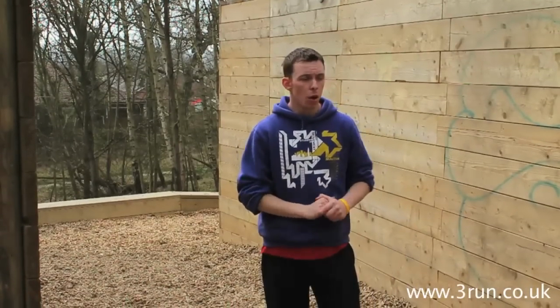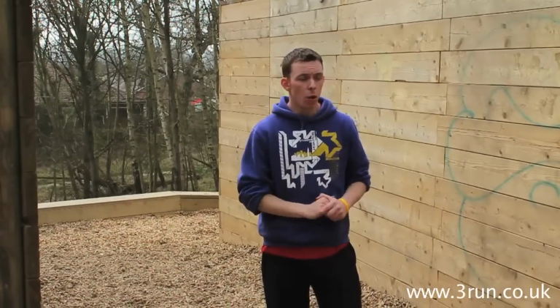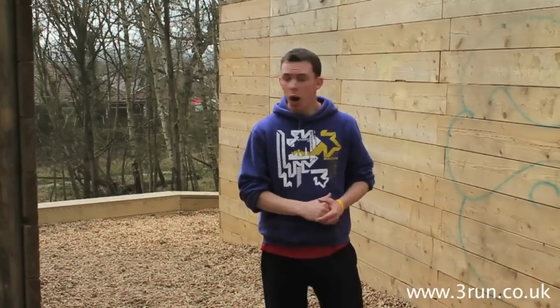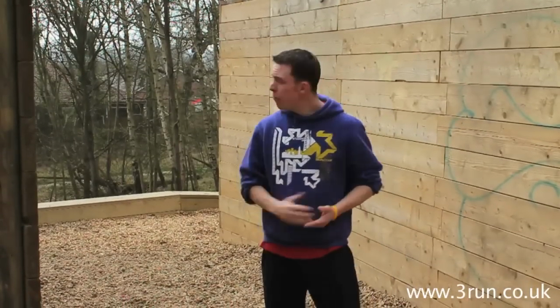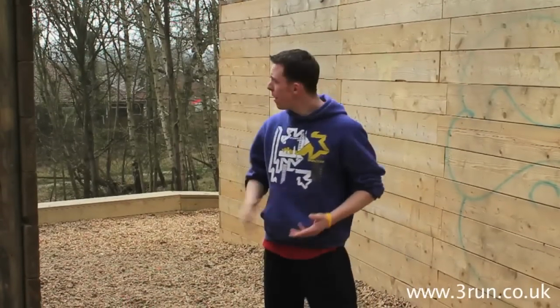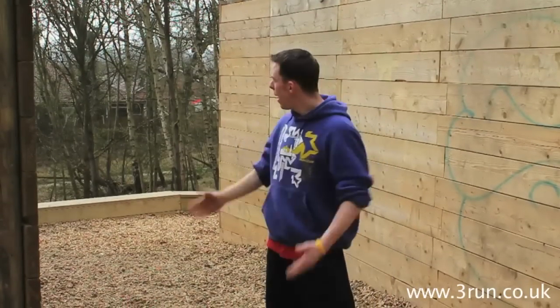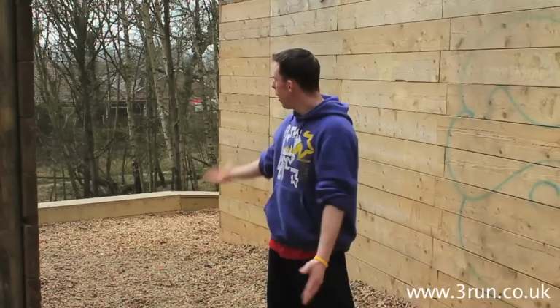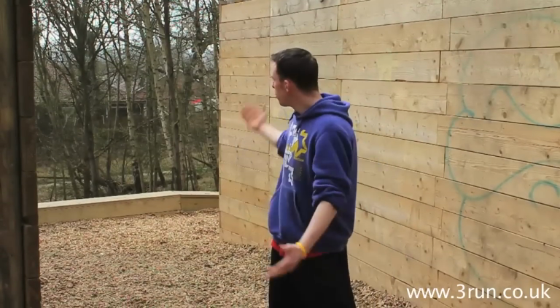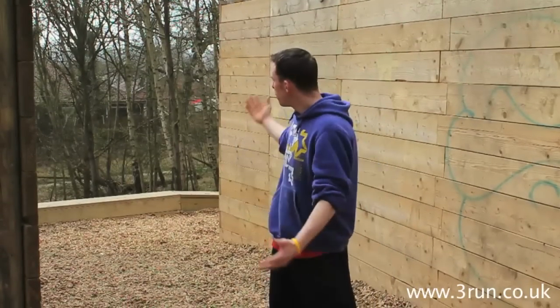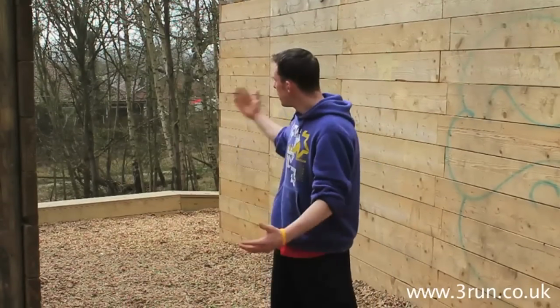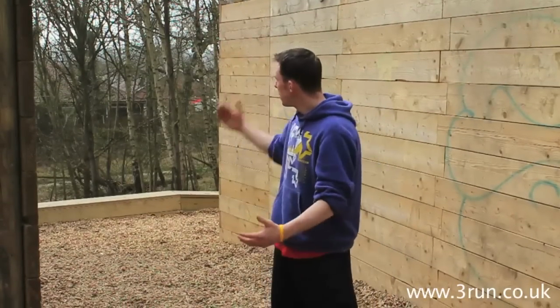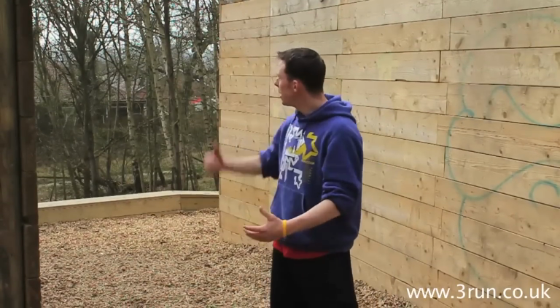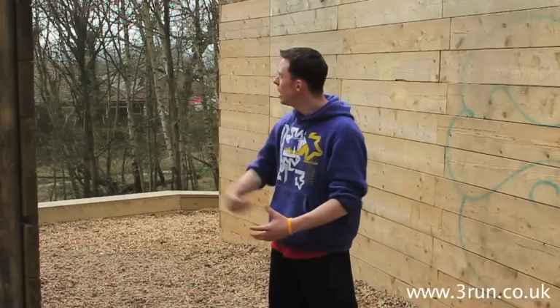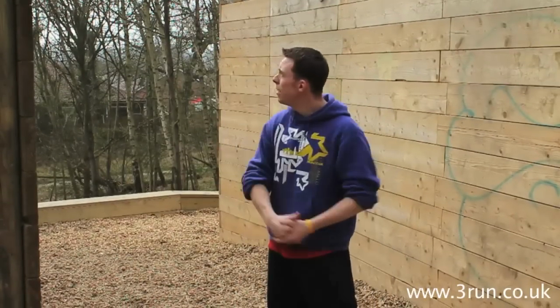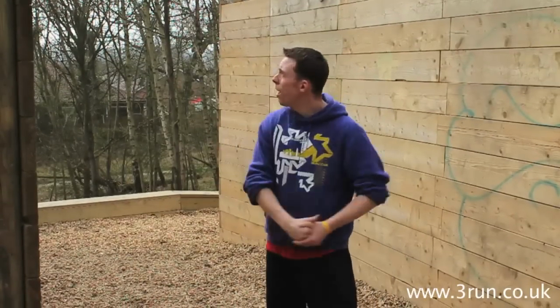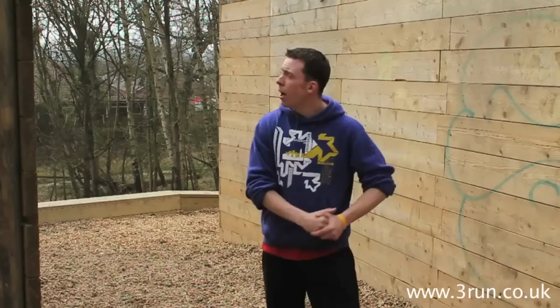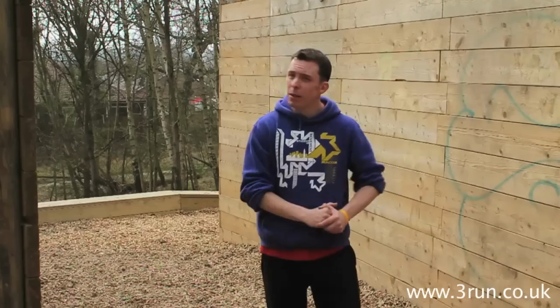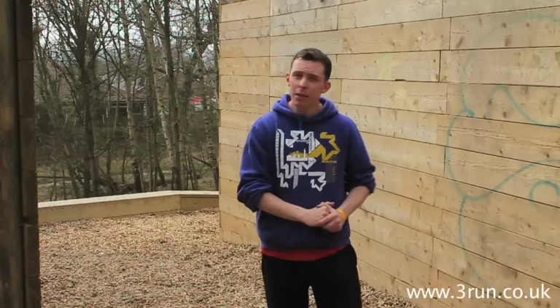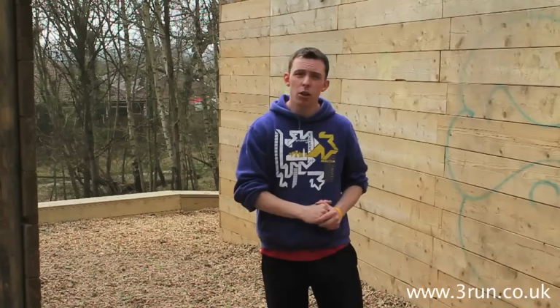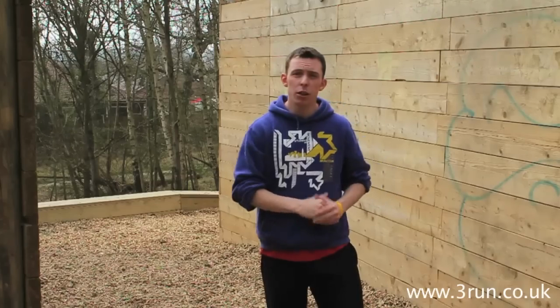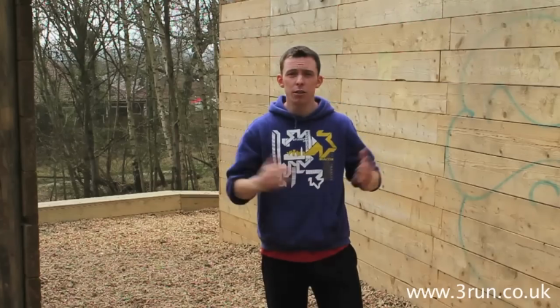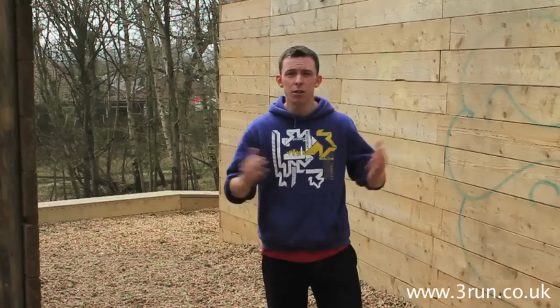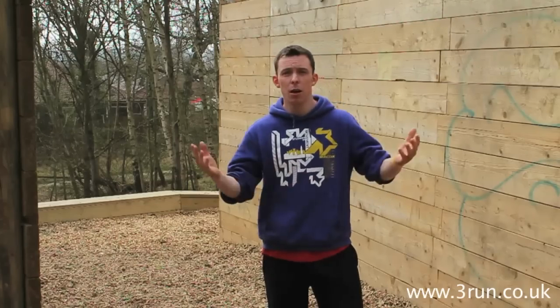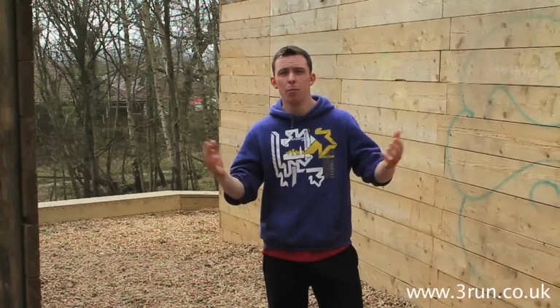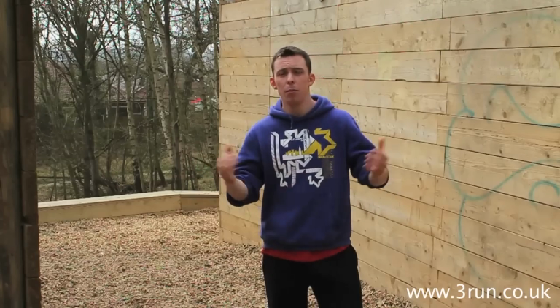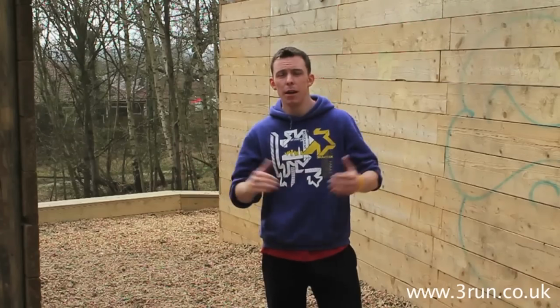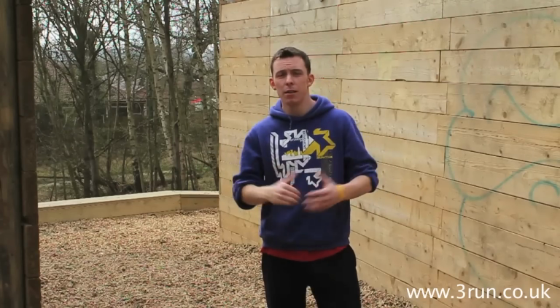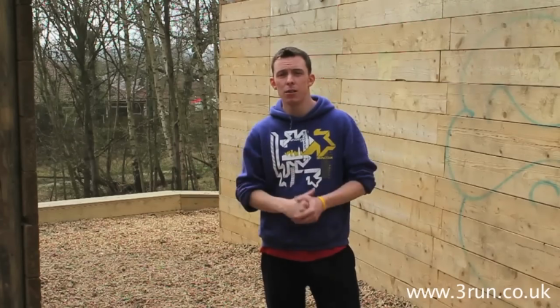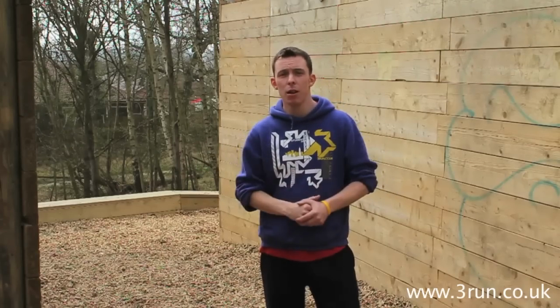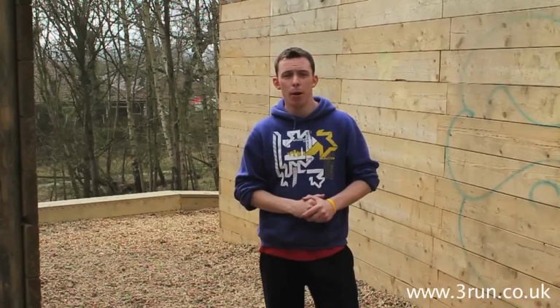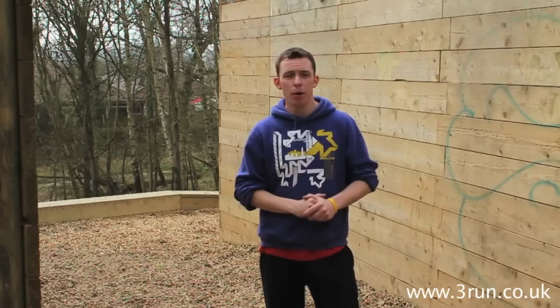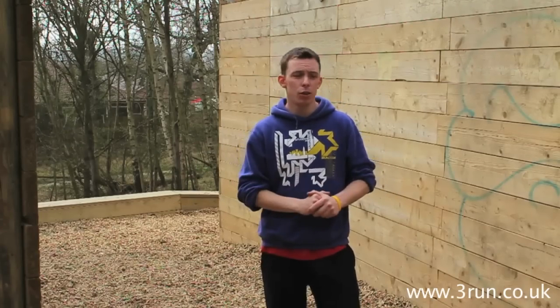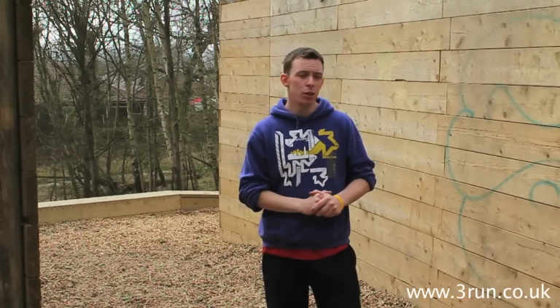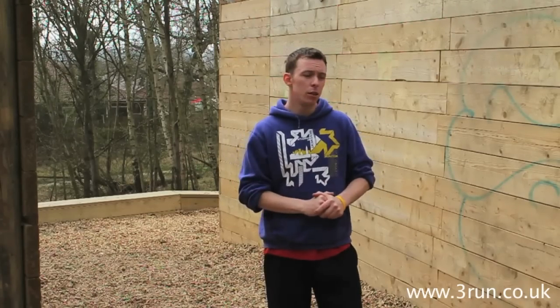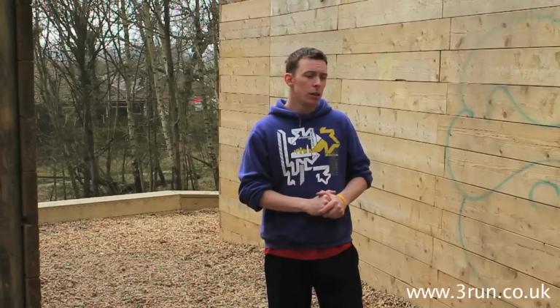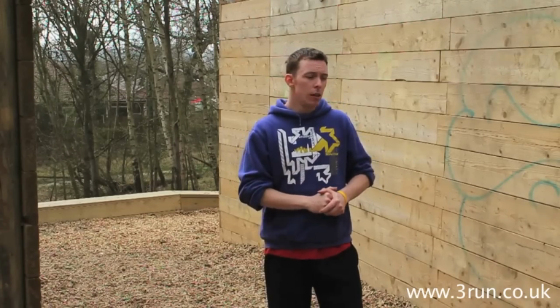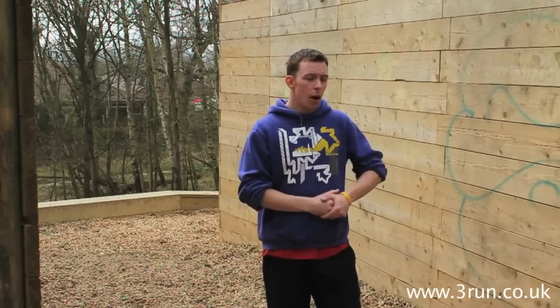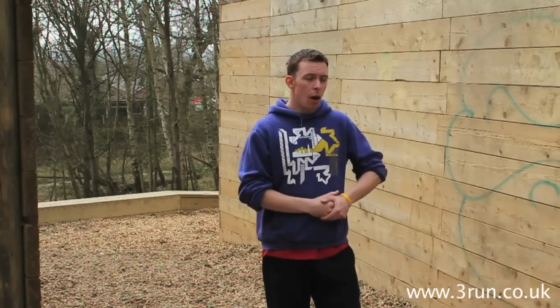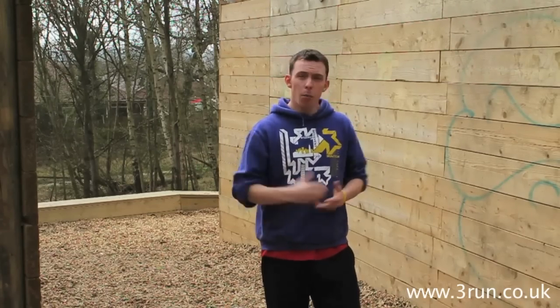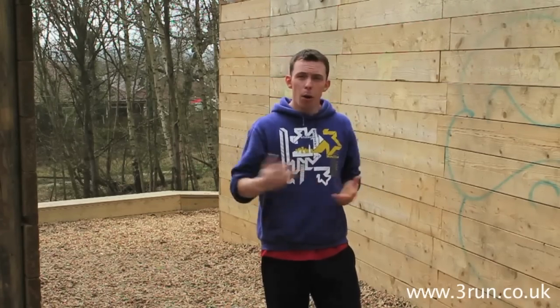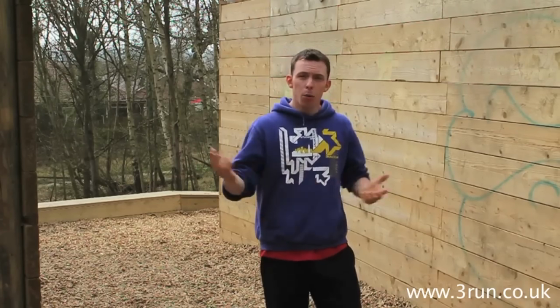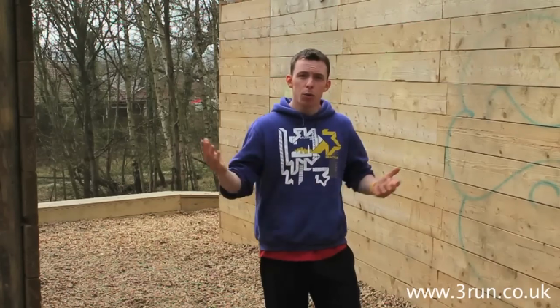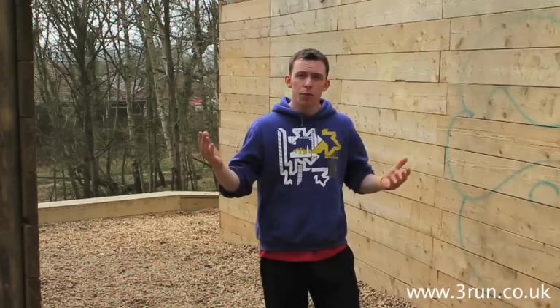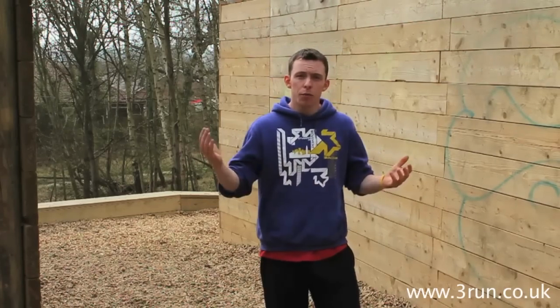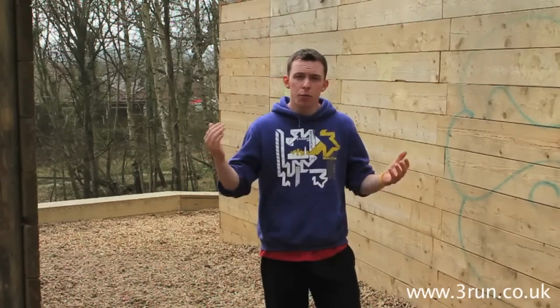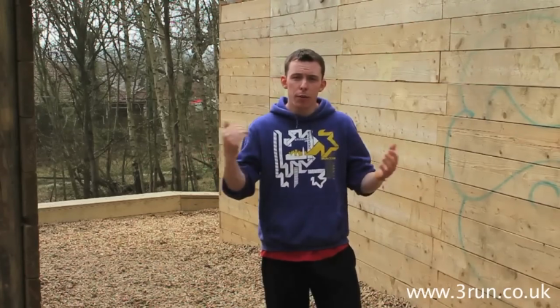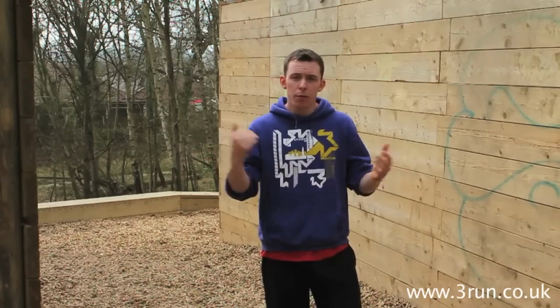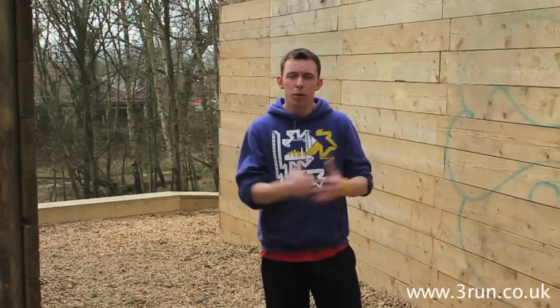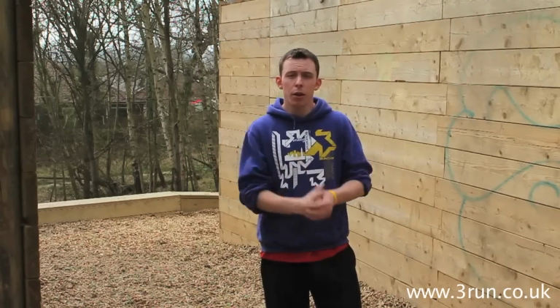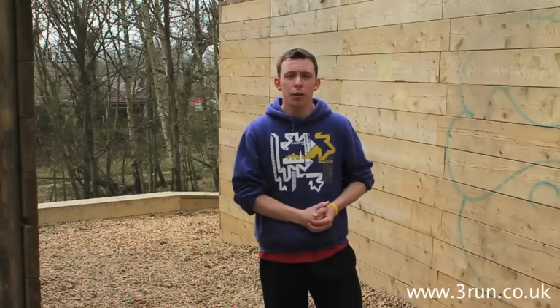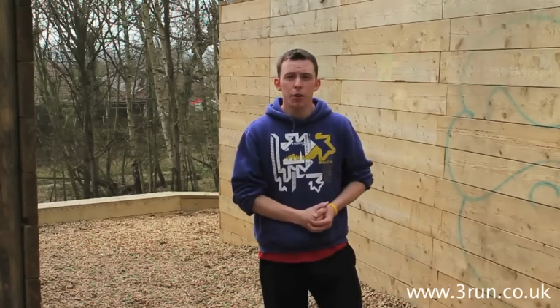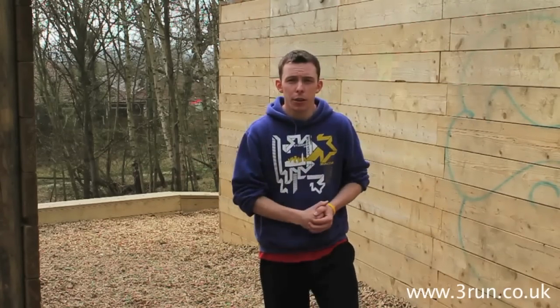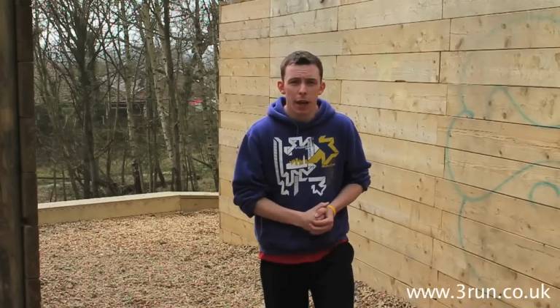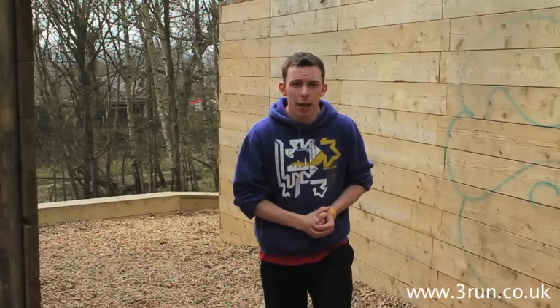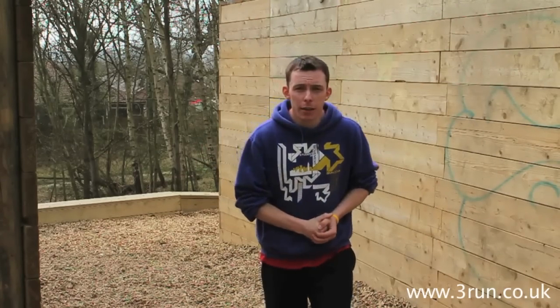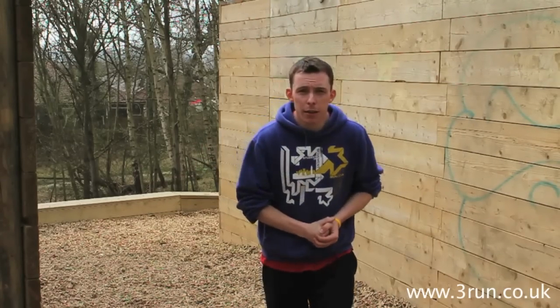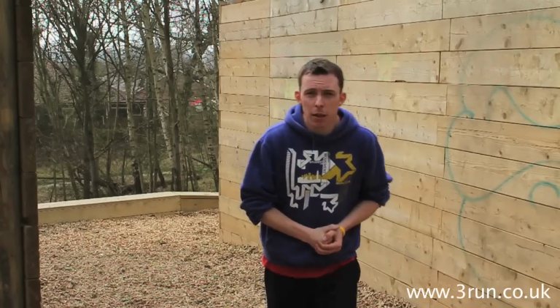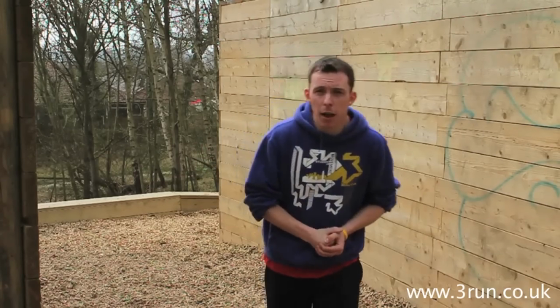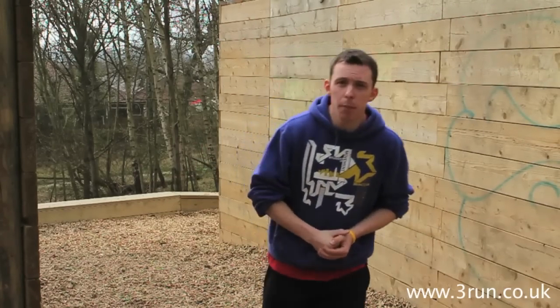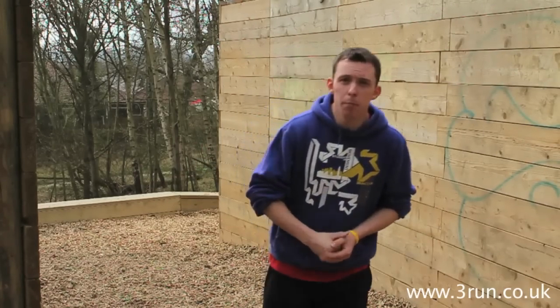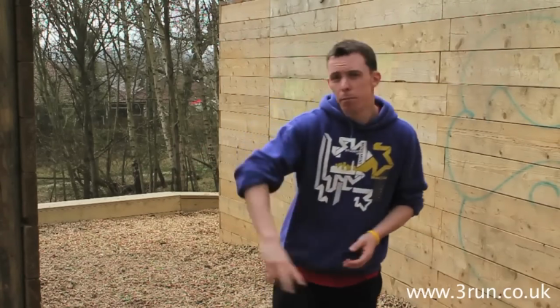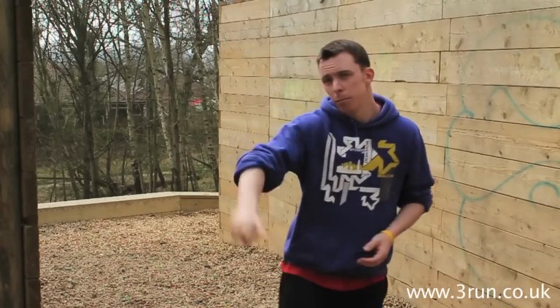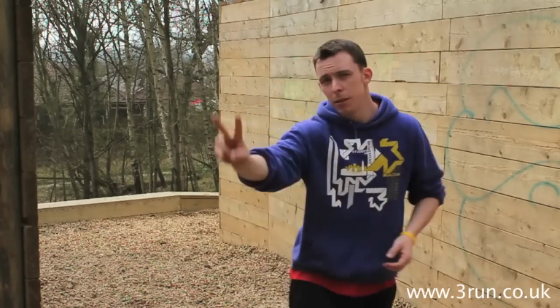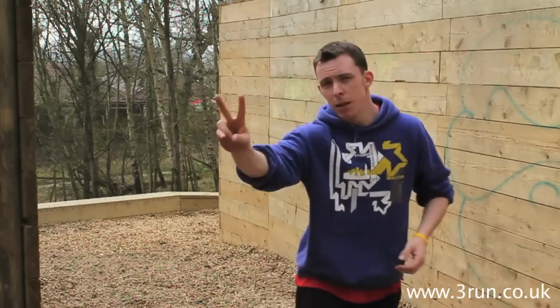I hope that helps. Let's look at some in slow motion. I'm Mike Wilson for 3run.co.uk. Peace out.